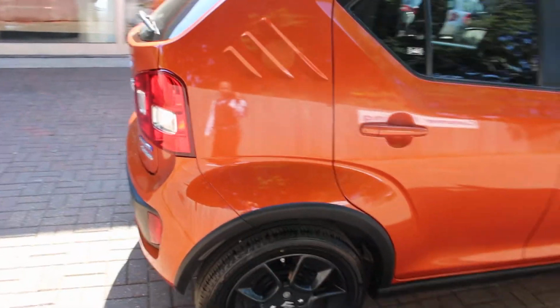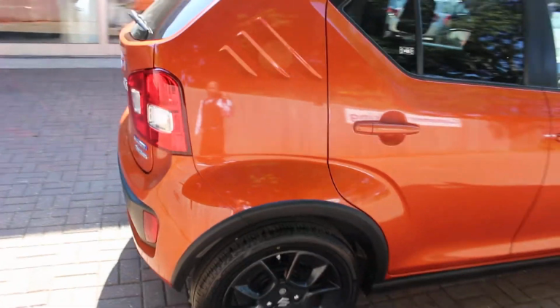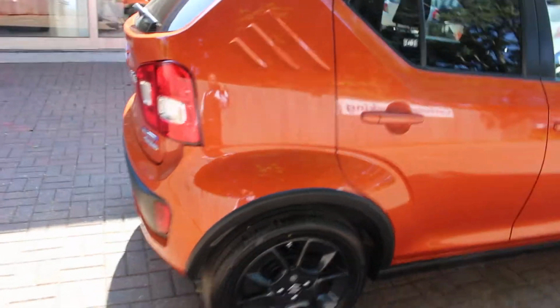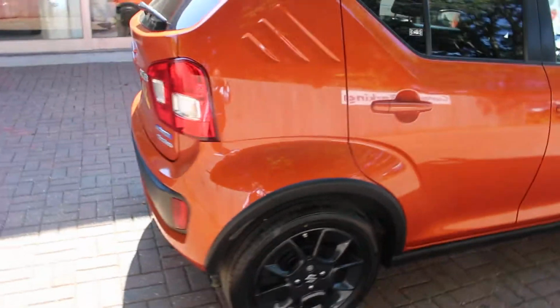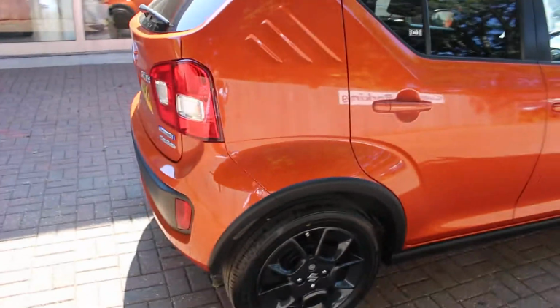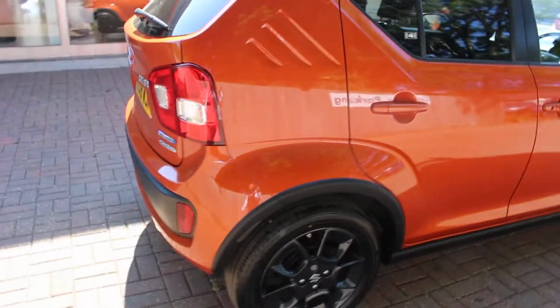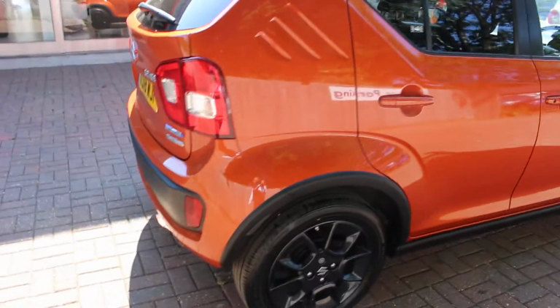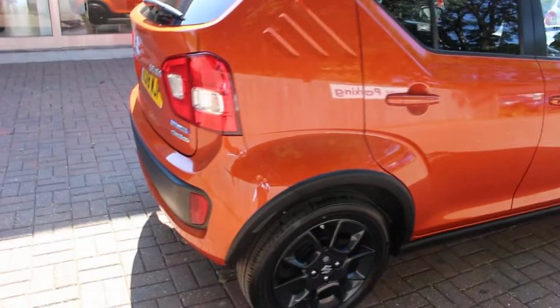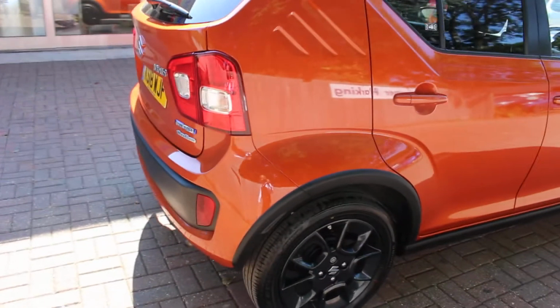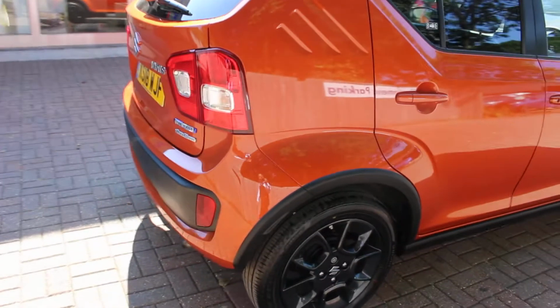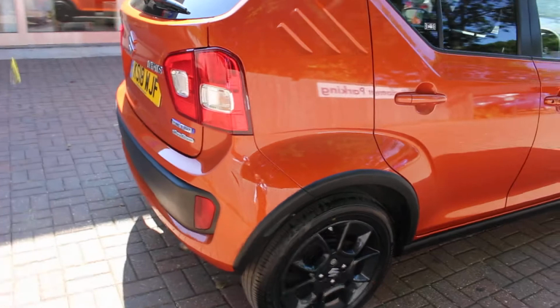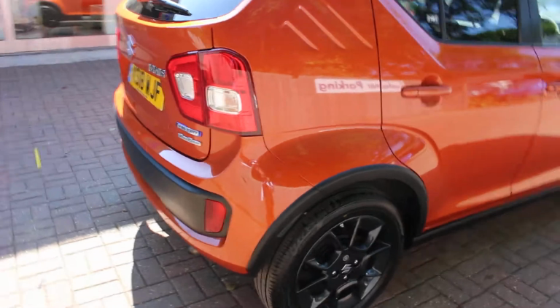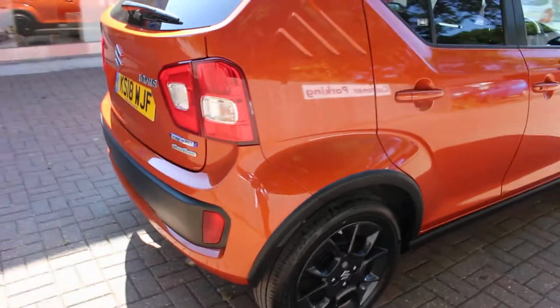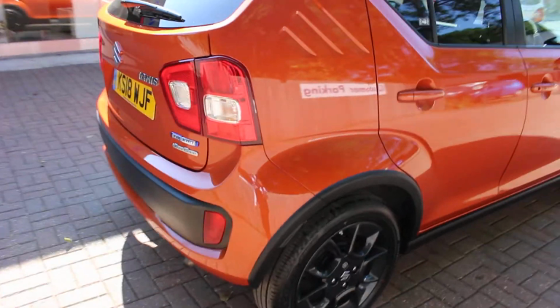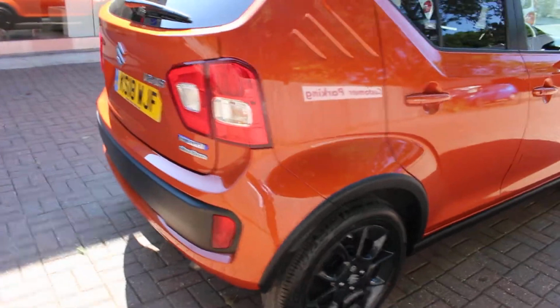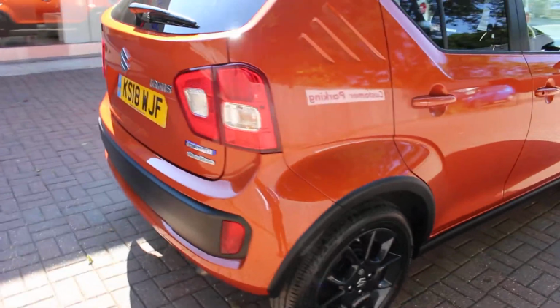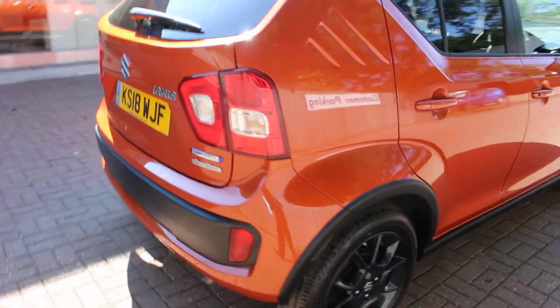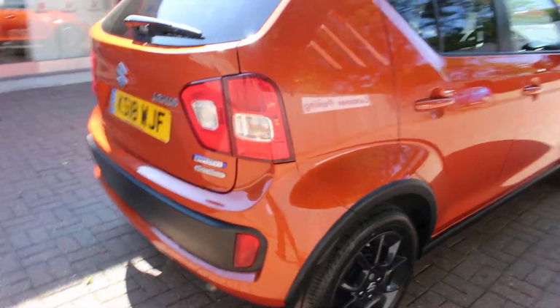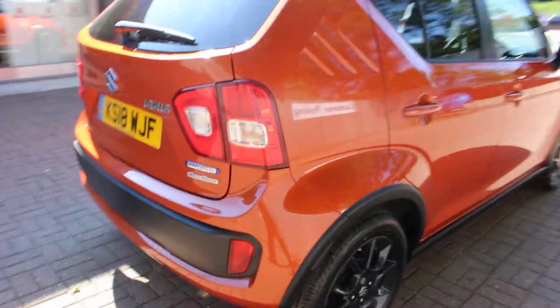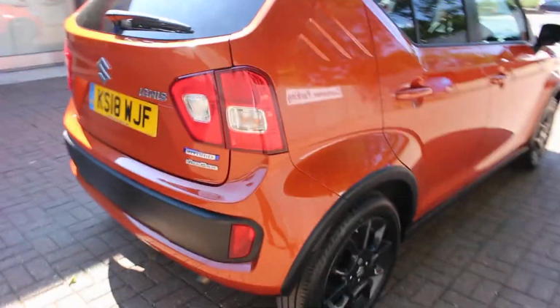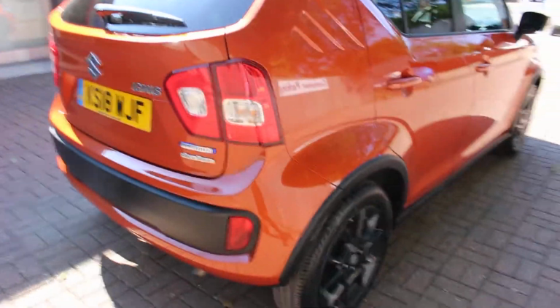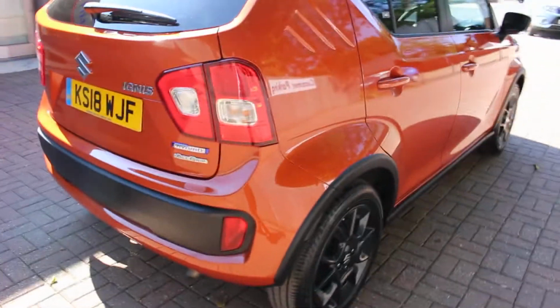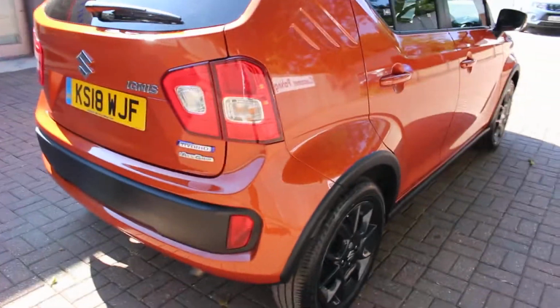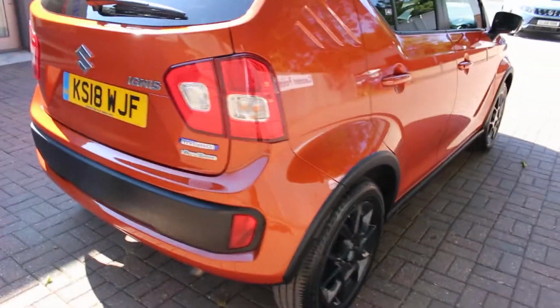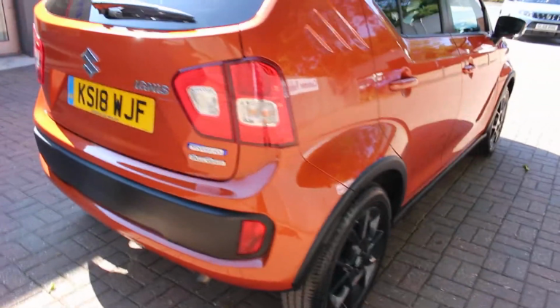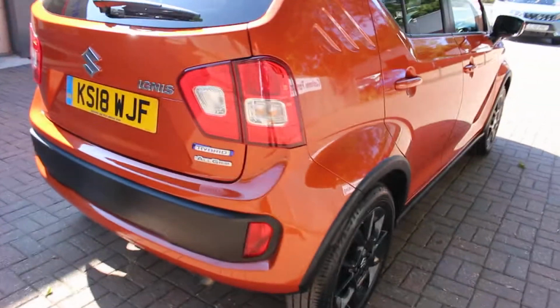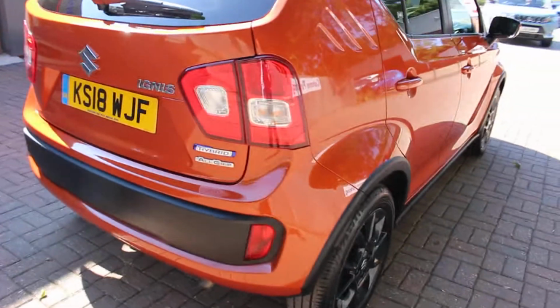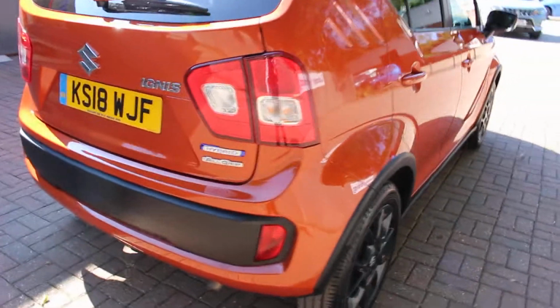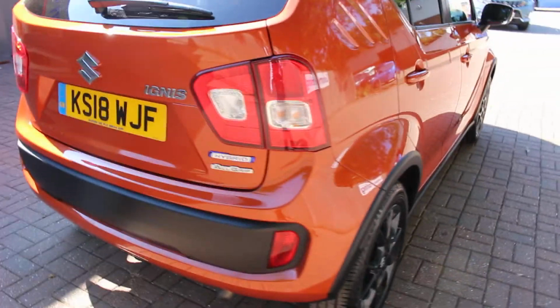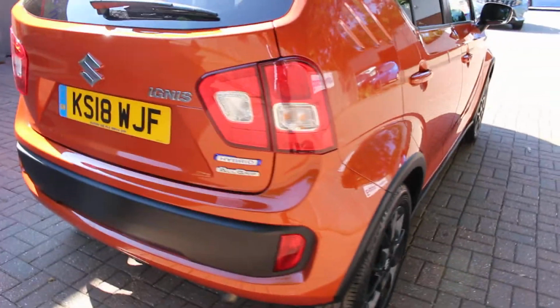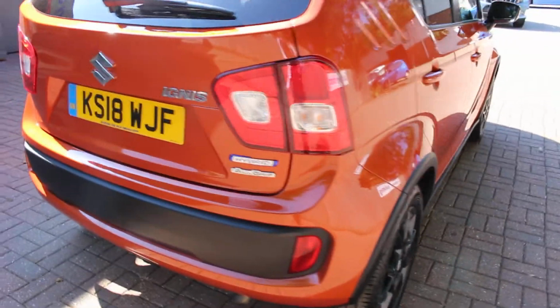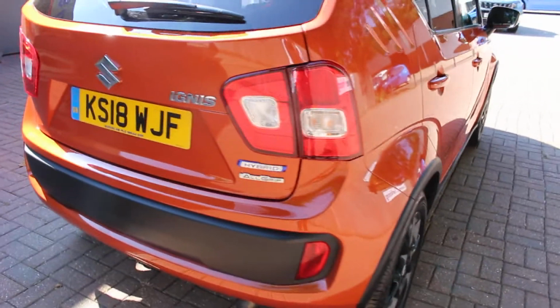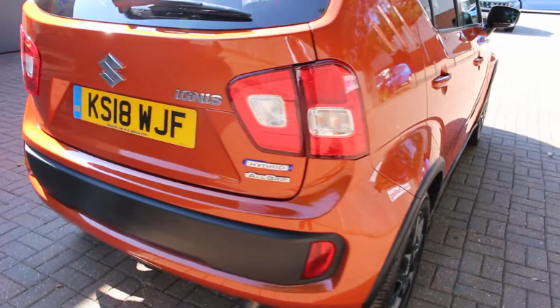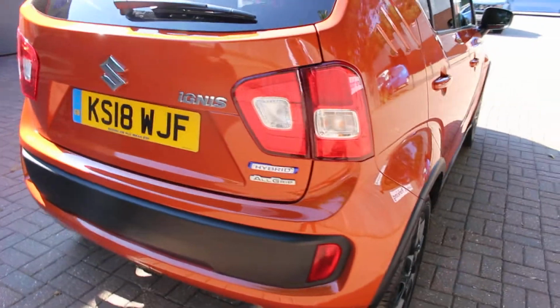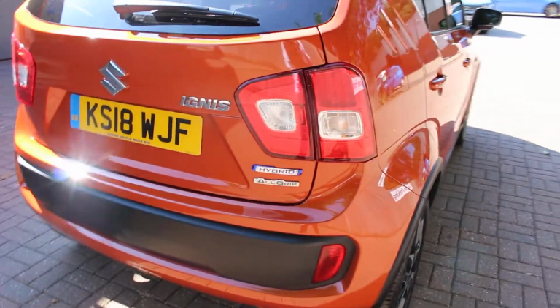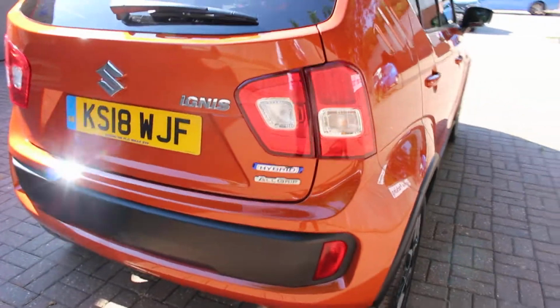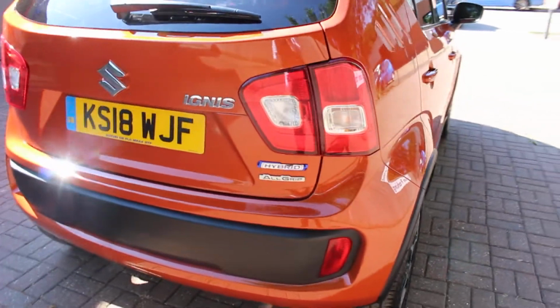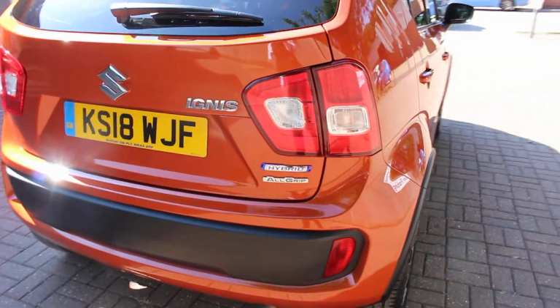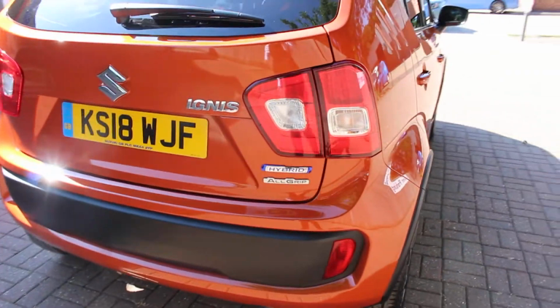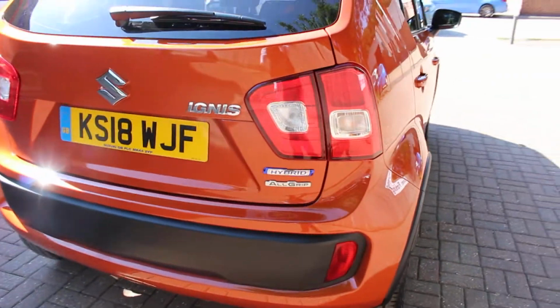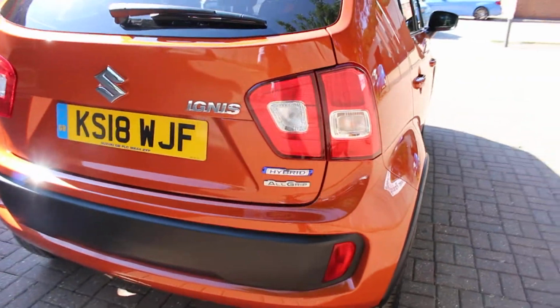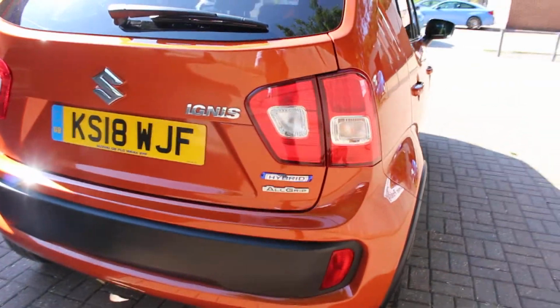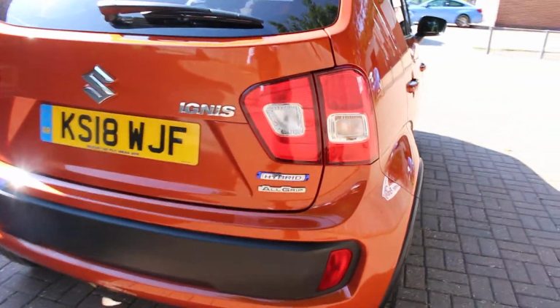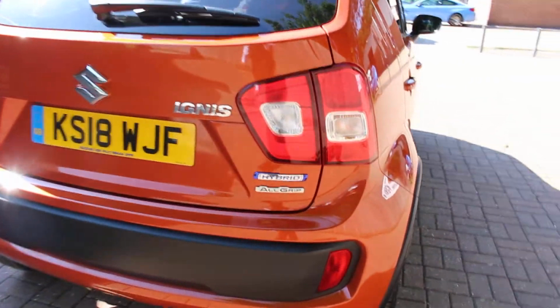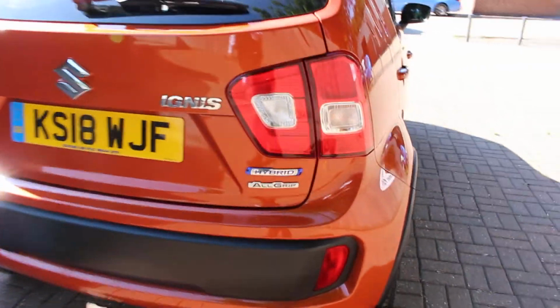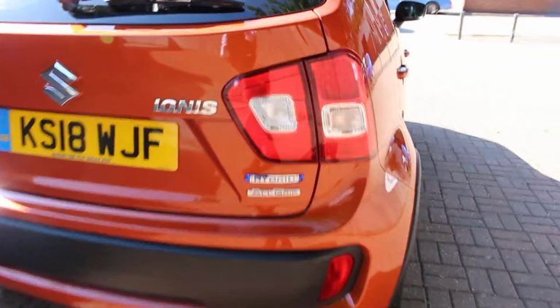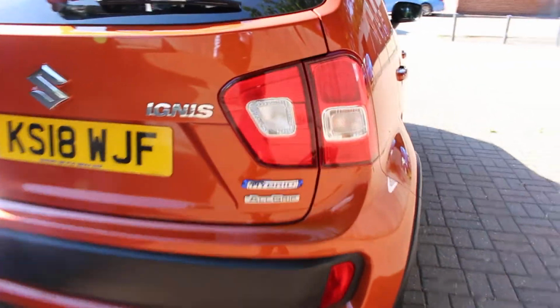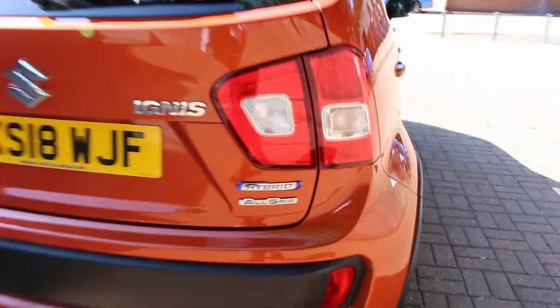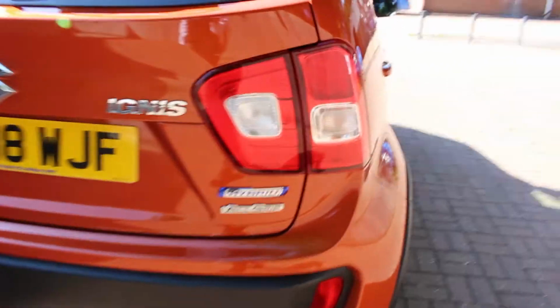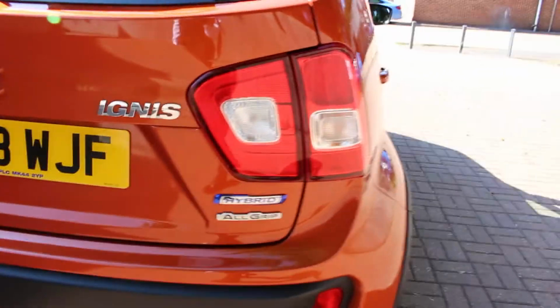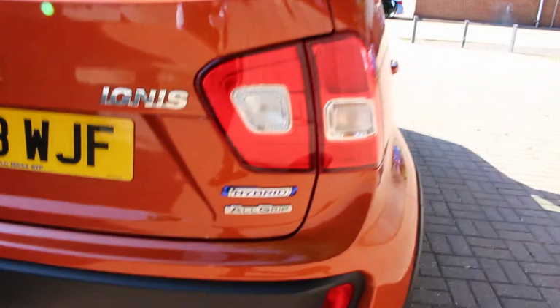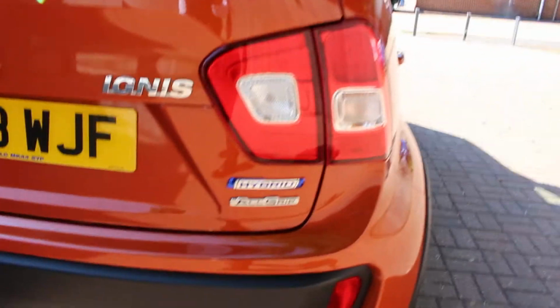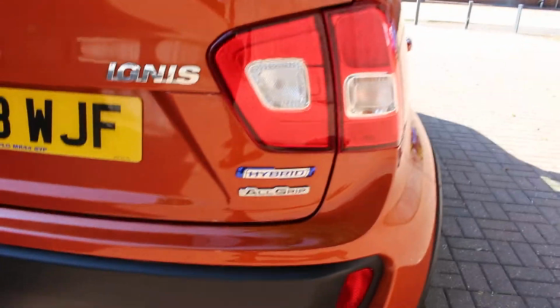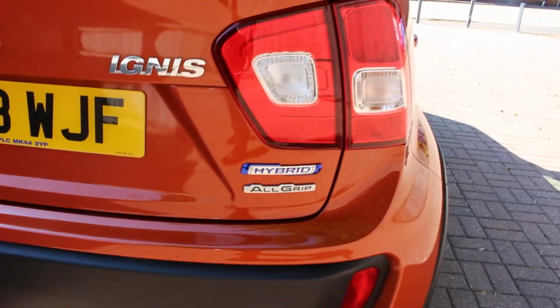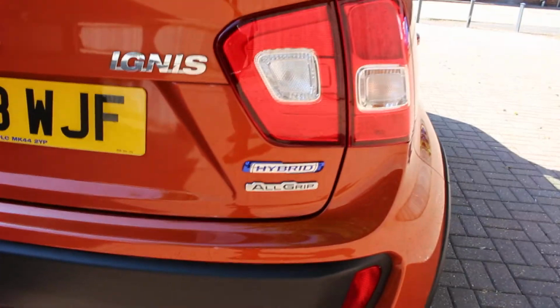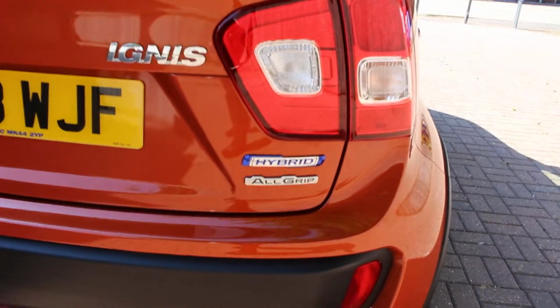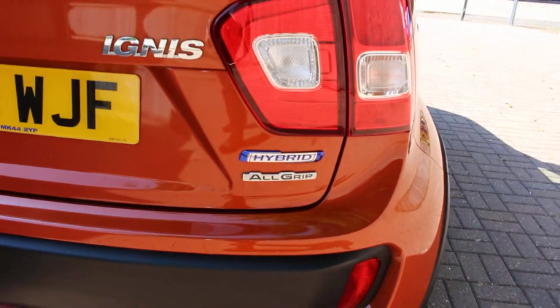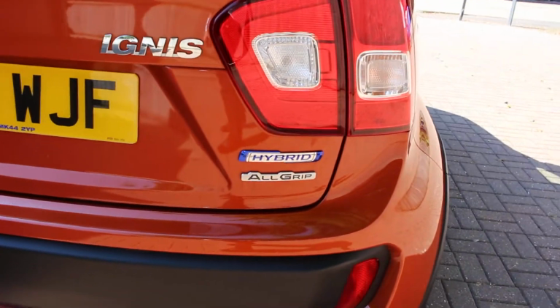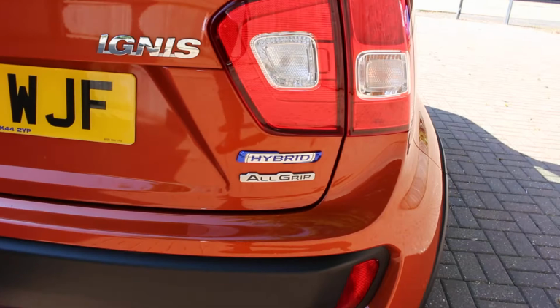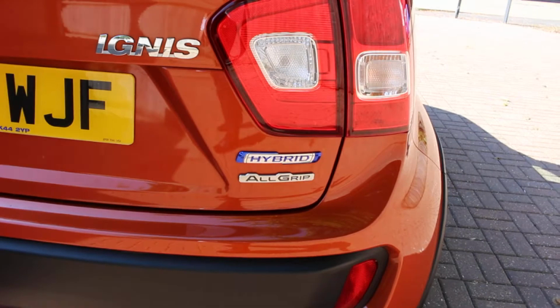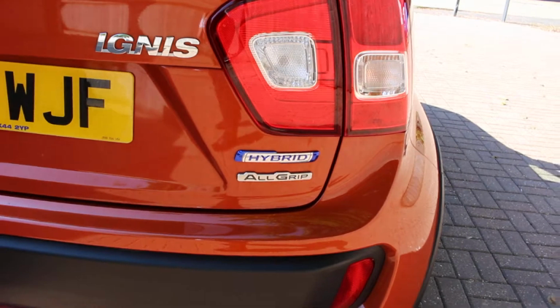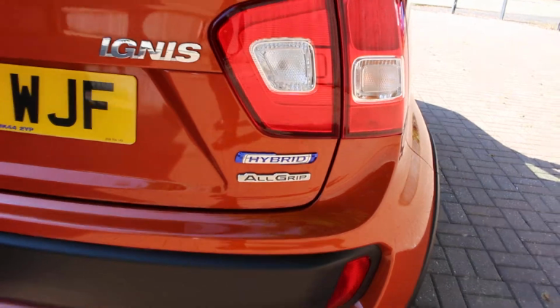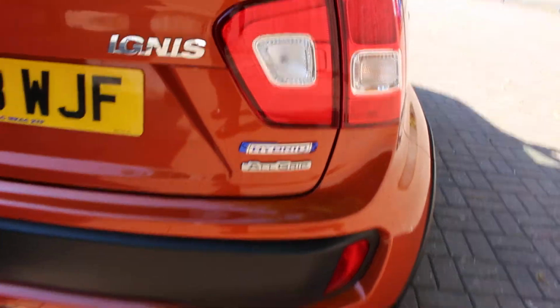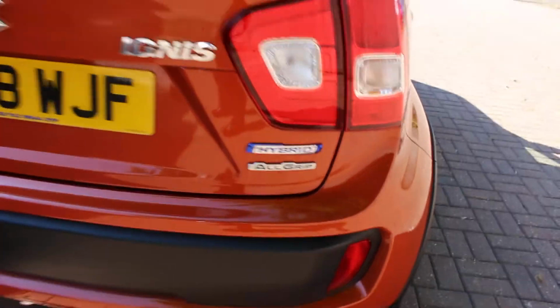Moving around to the rear of the vehicle, this one's also an all grip version. It's got your four wheel drive capability in there as well.